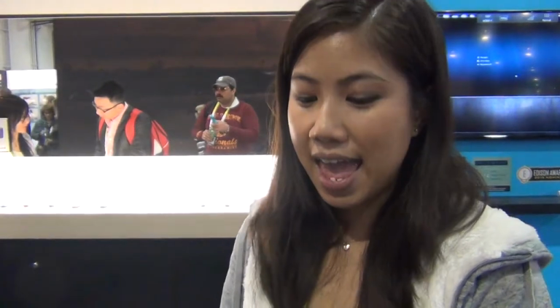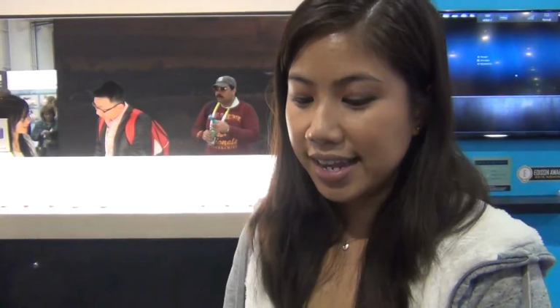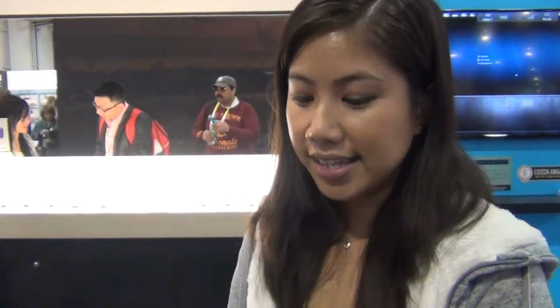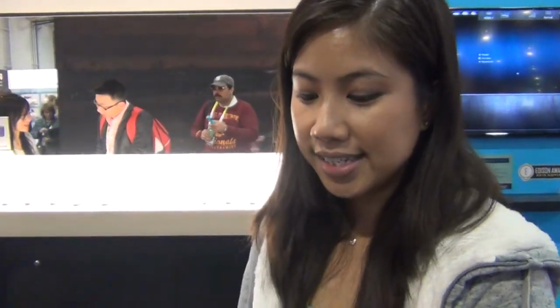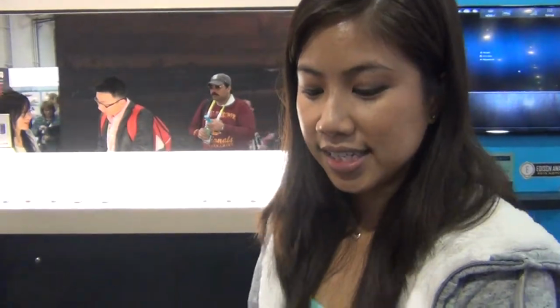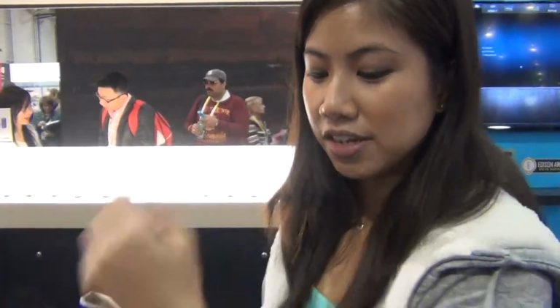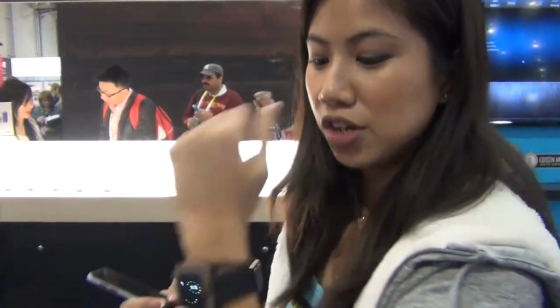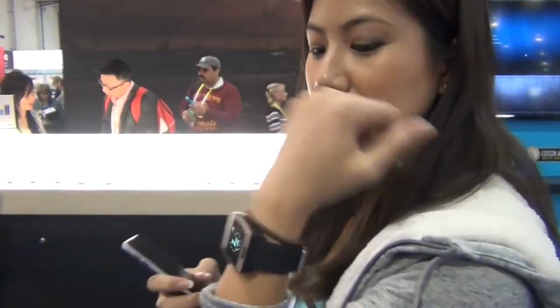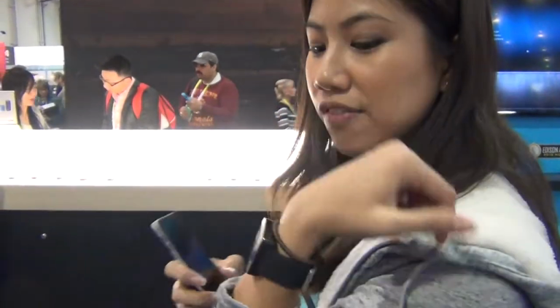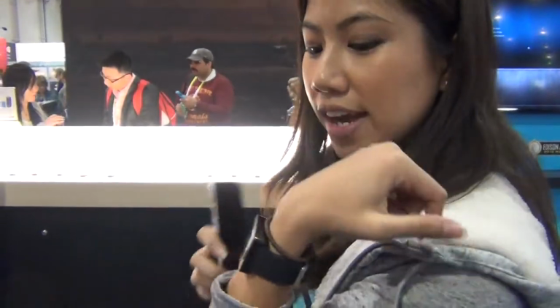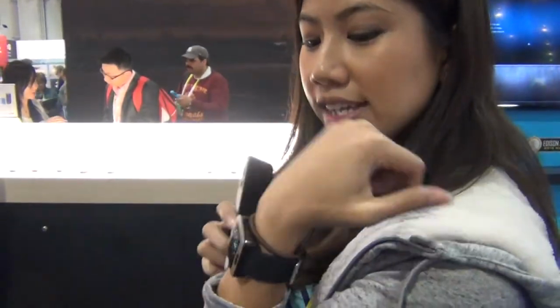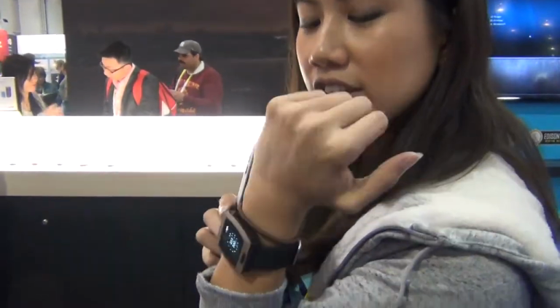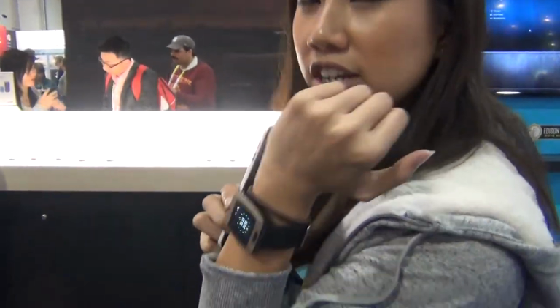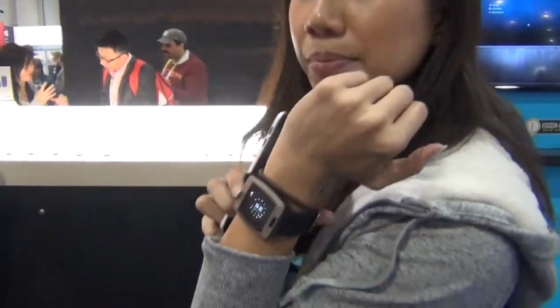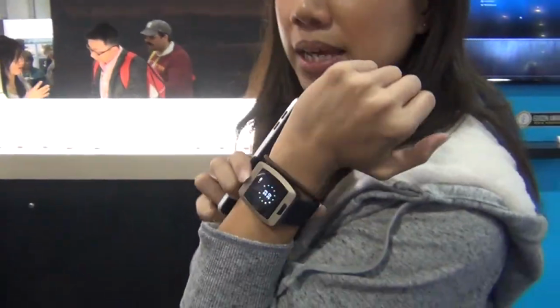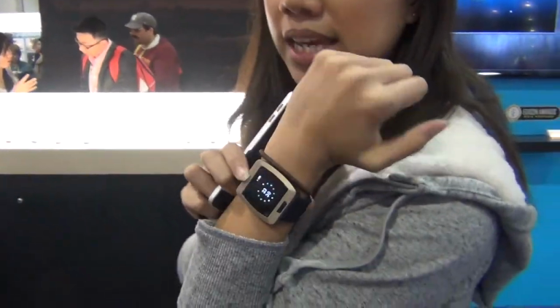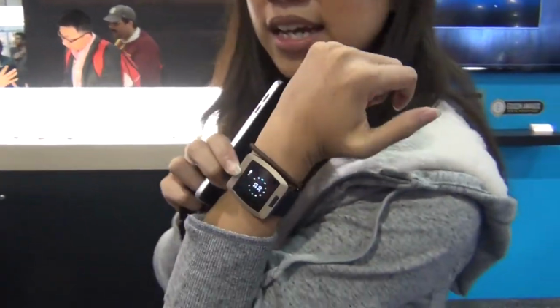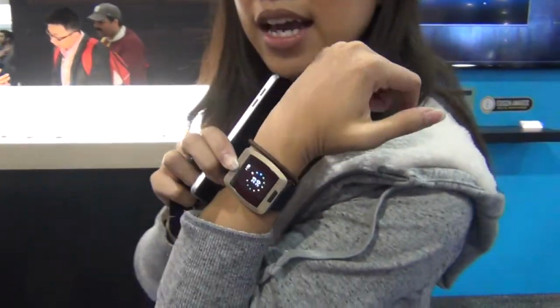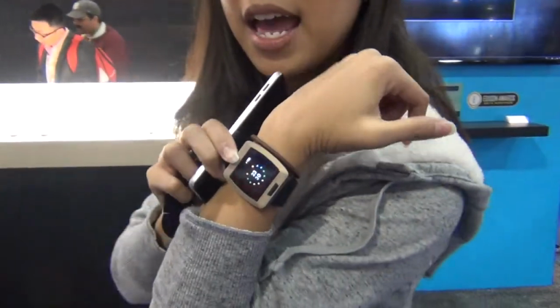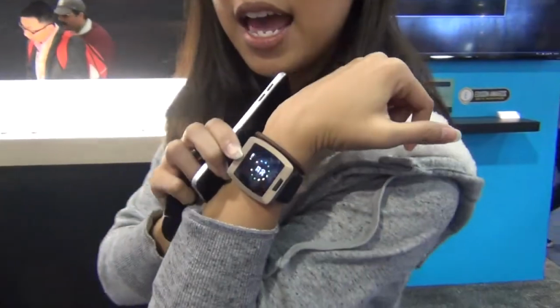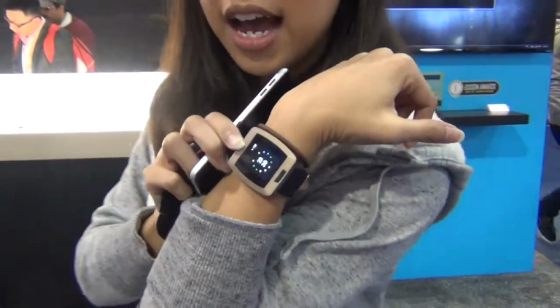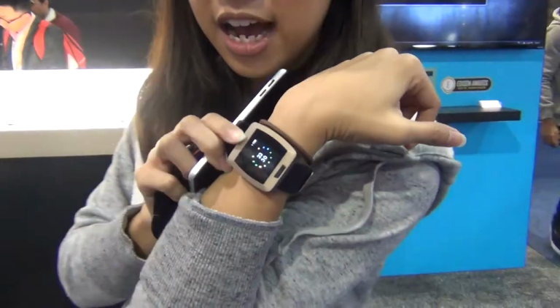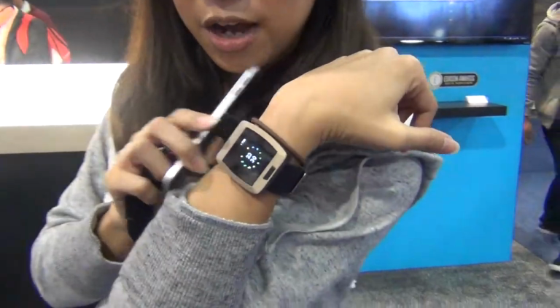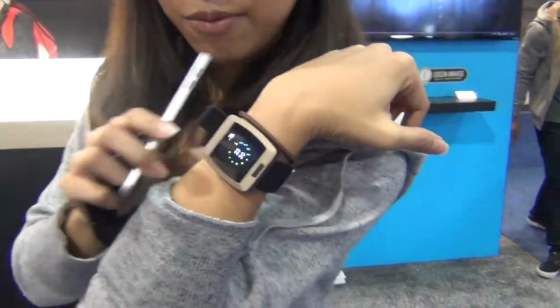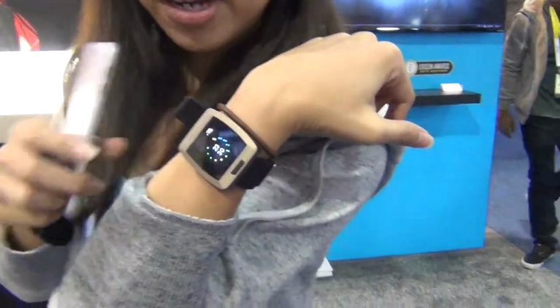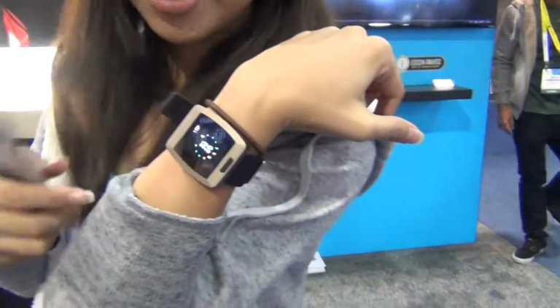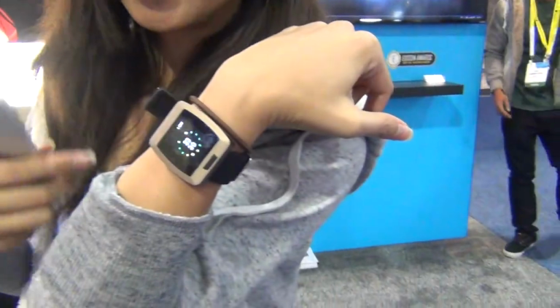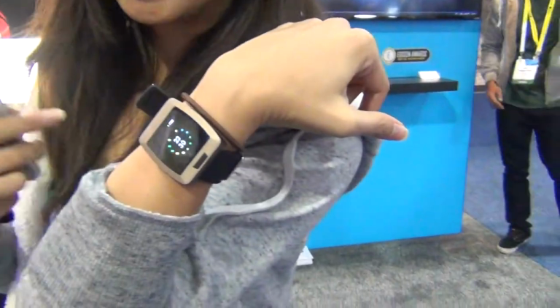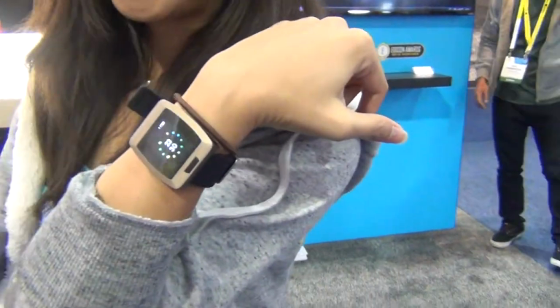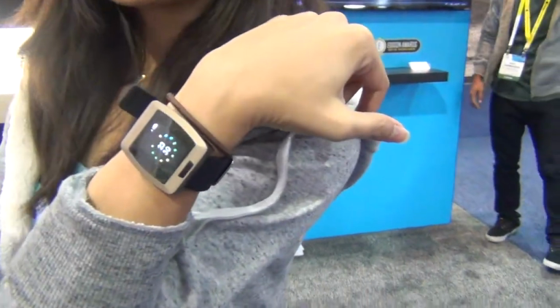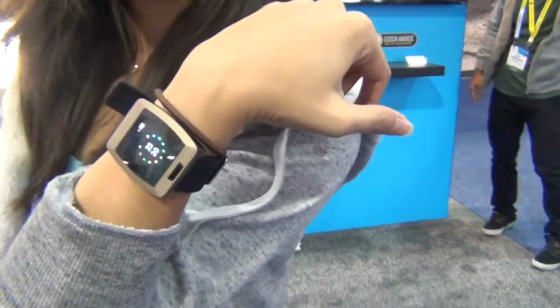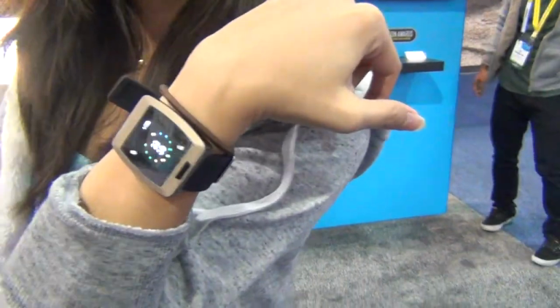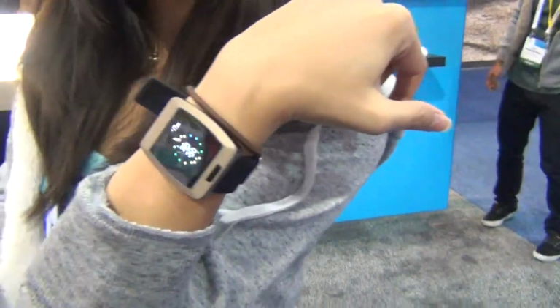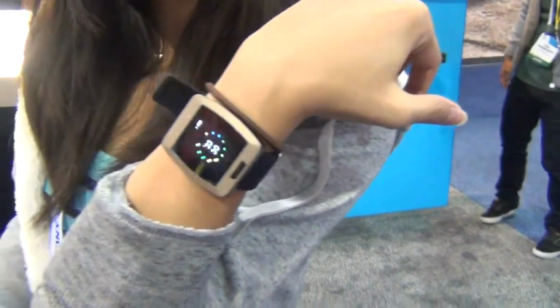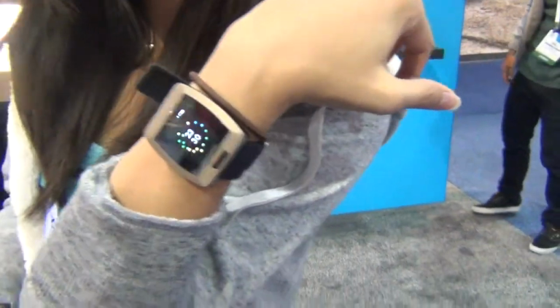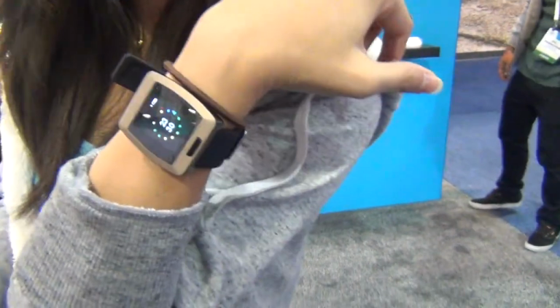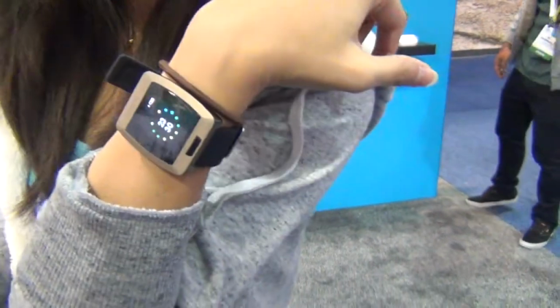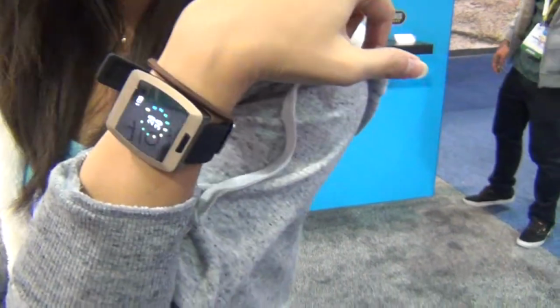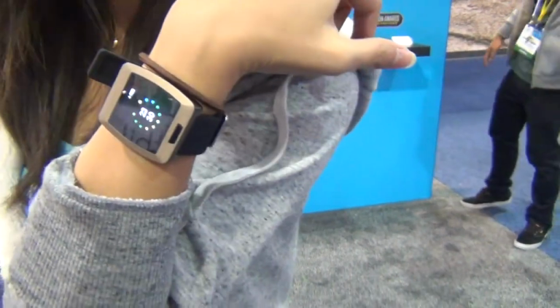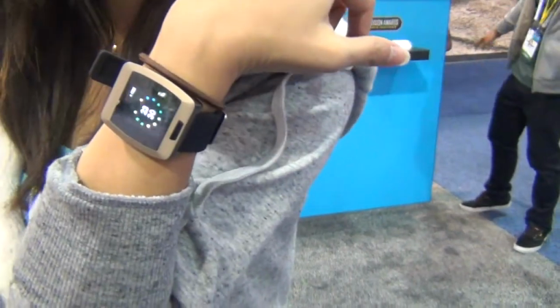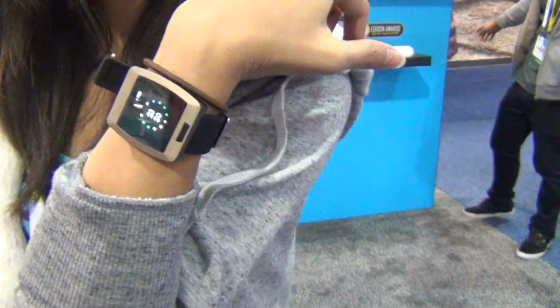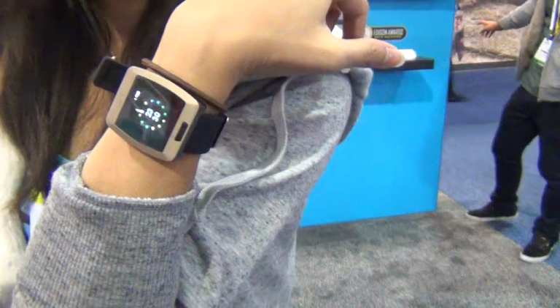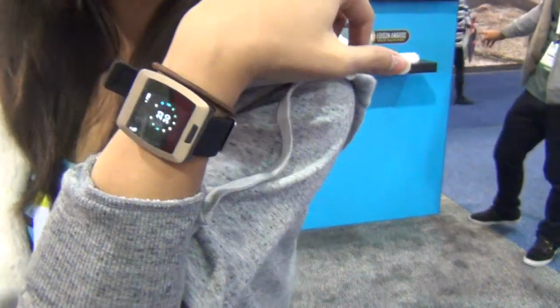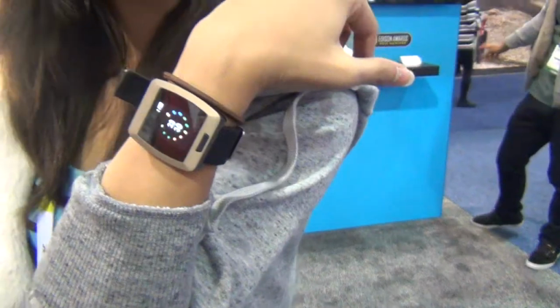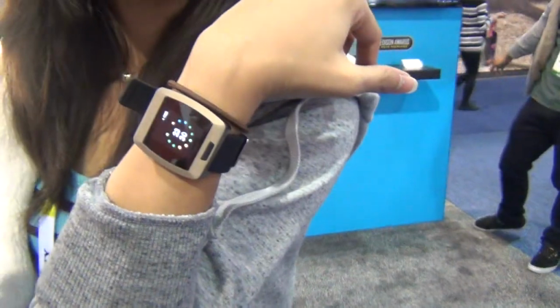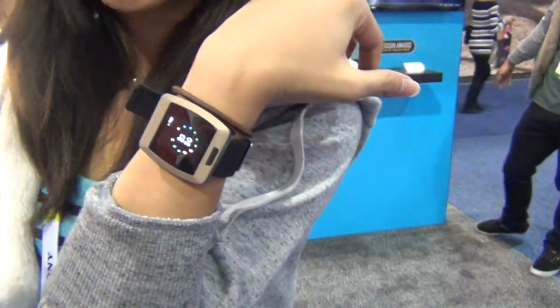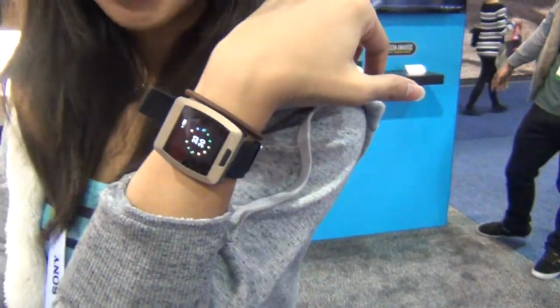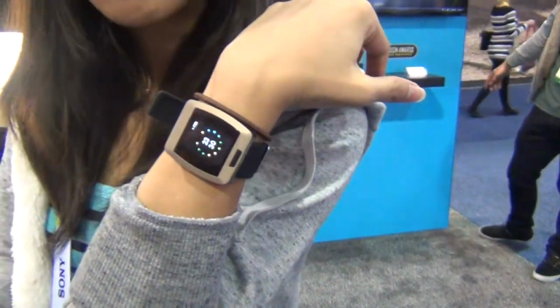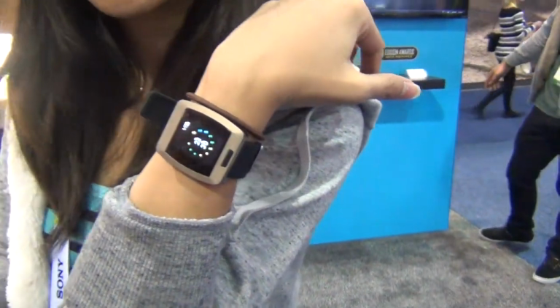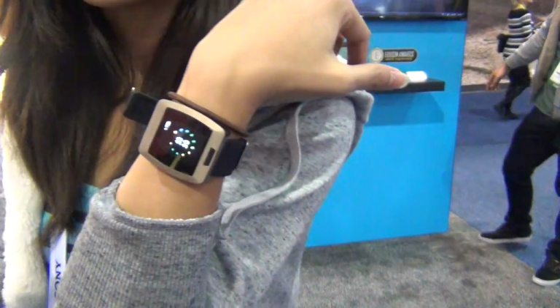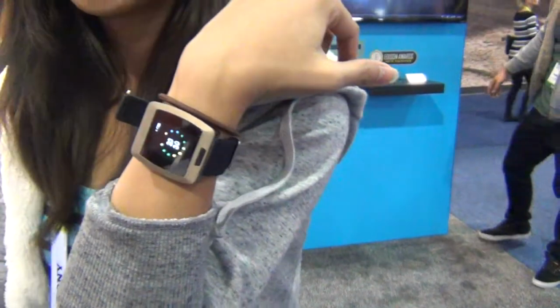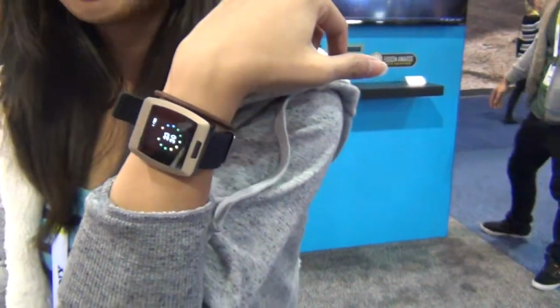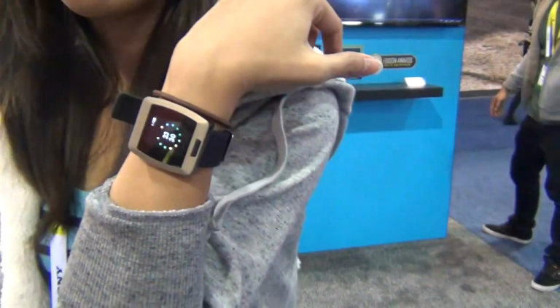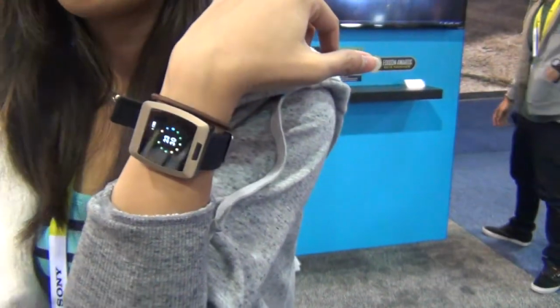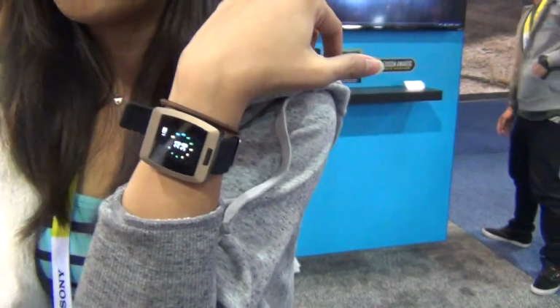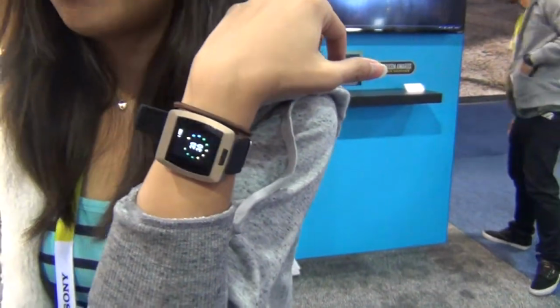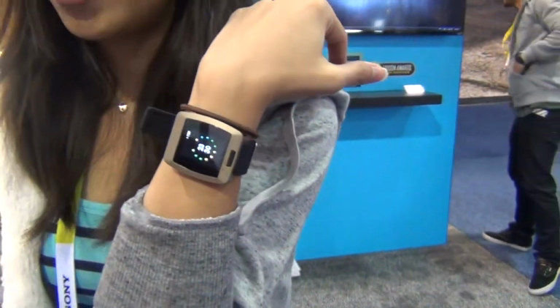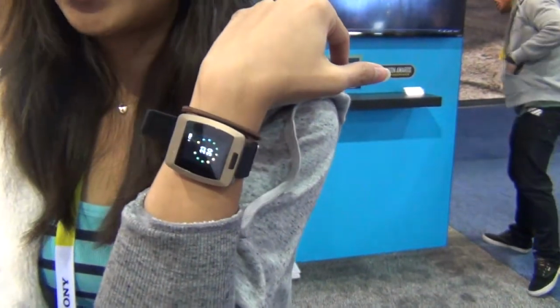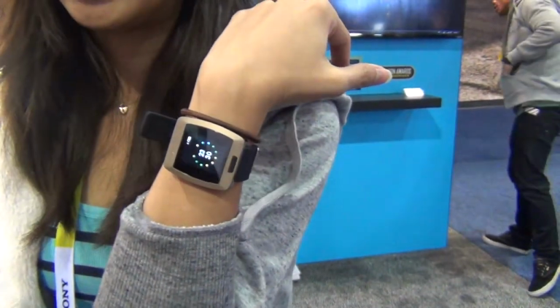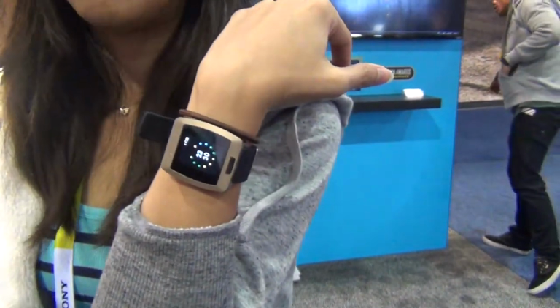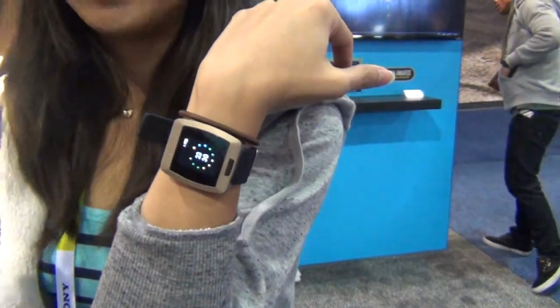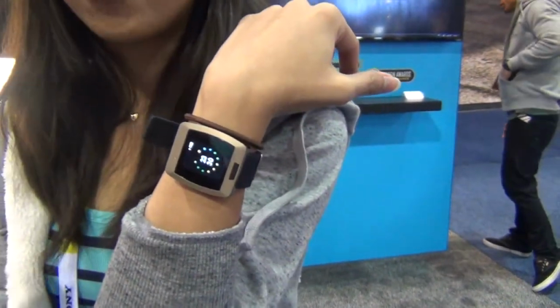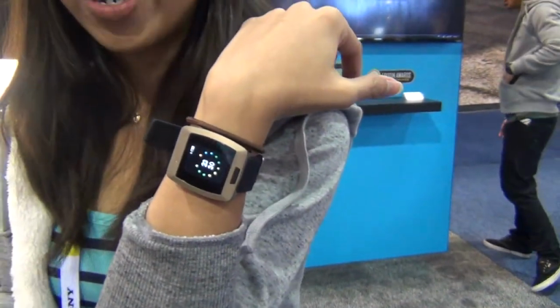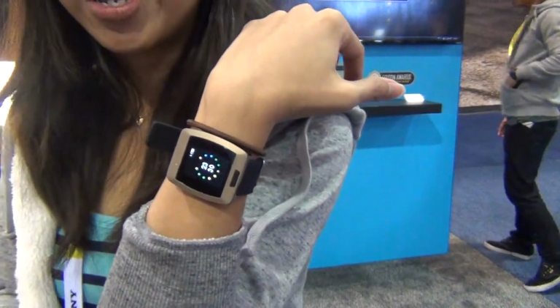And this is our new device called the Ming. What it does is that it's a fitness watch that can do your usual steps, sleep, heart rate, and activity tracking.